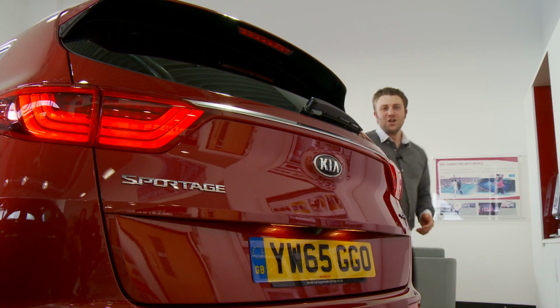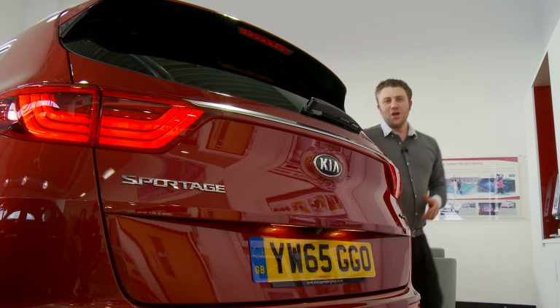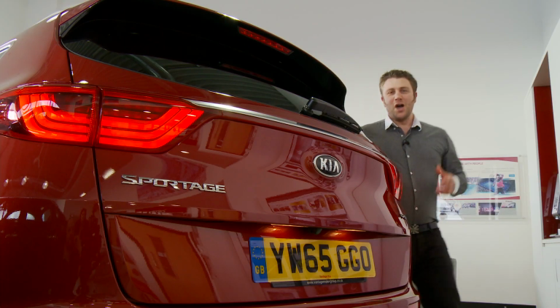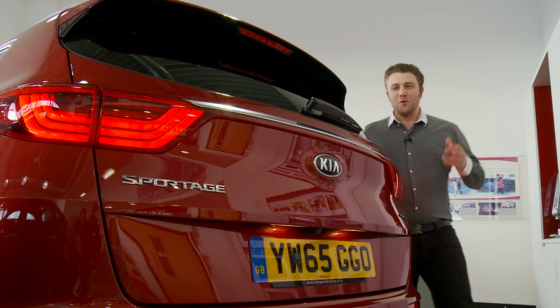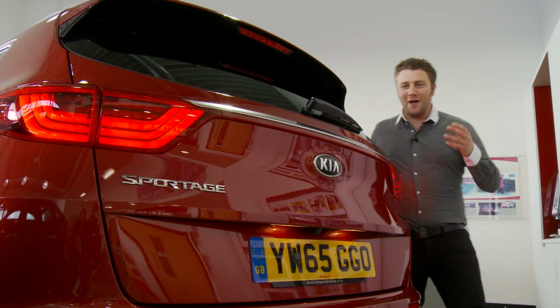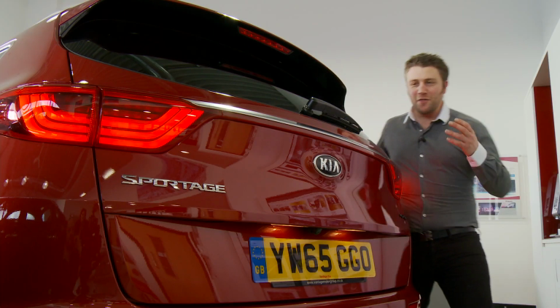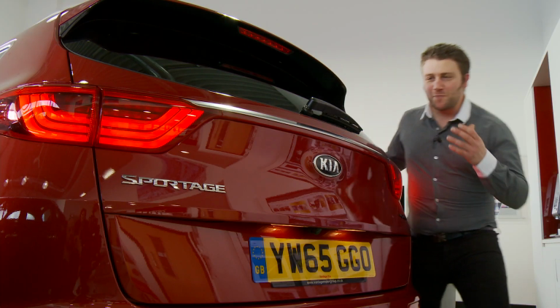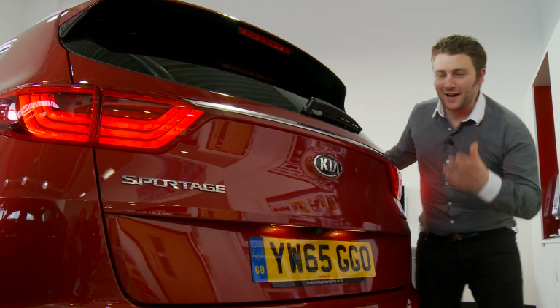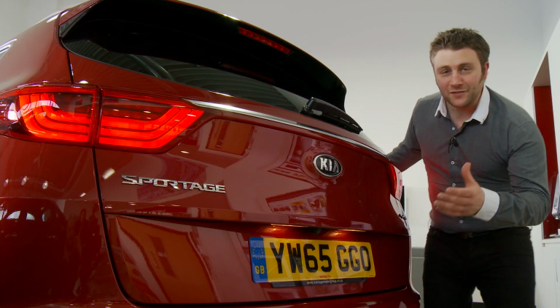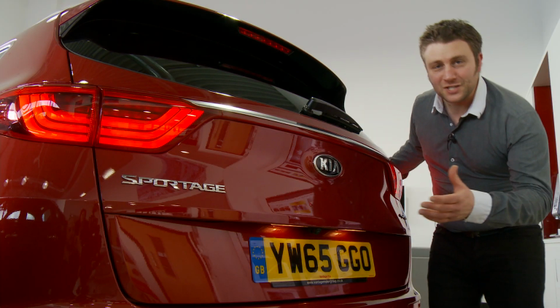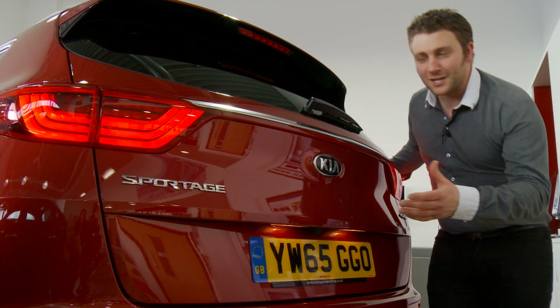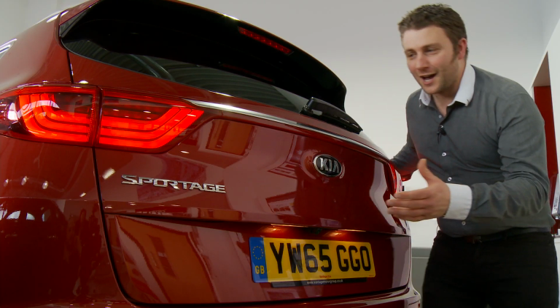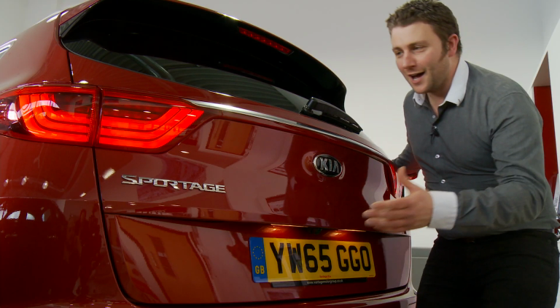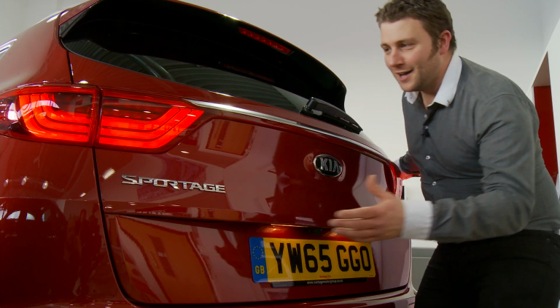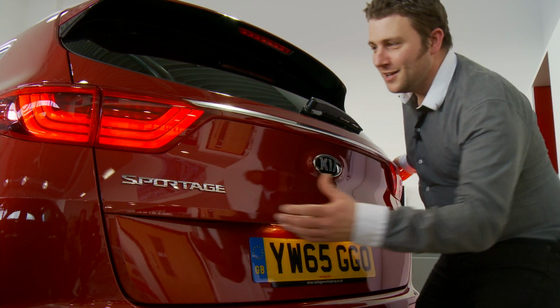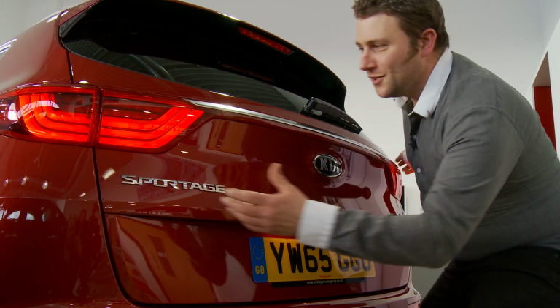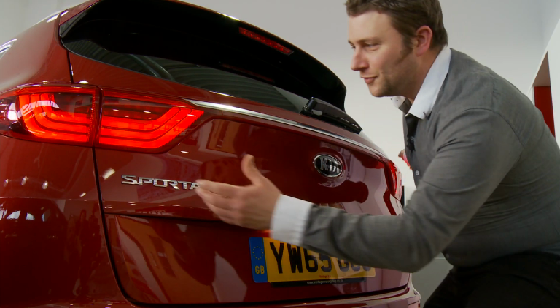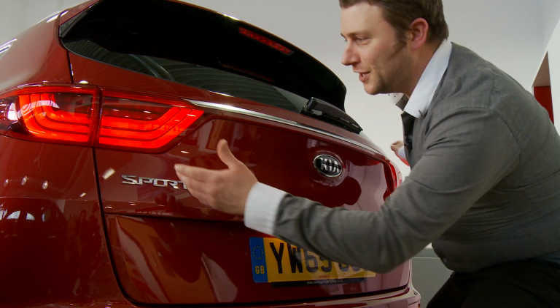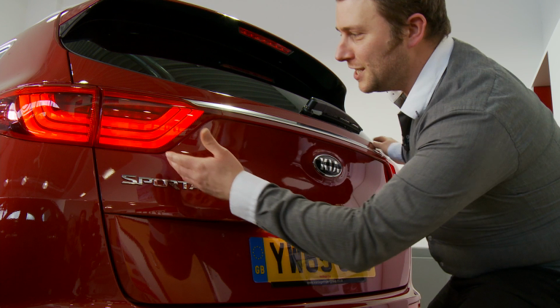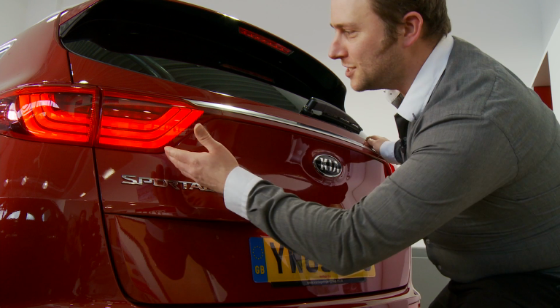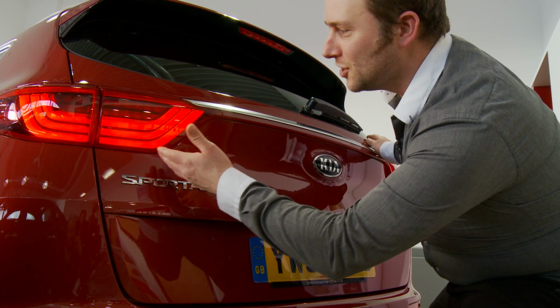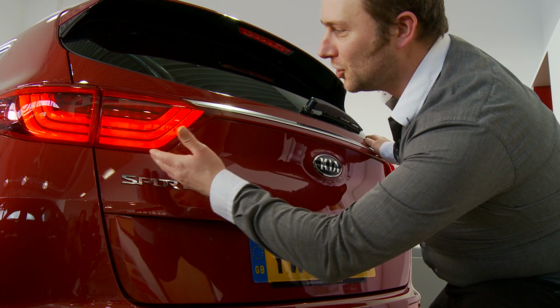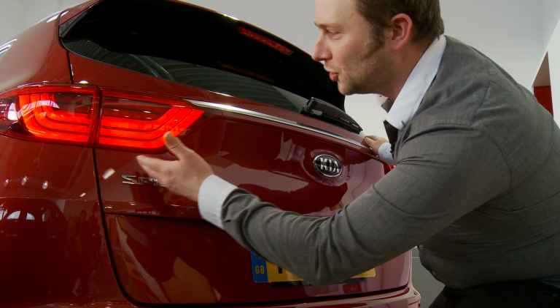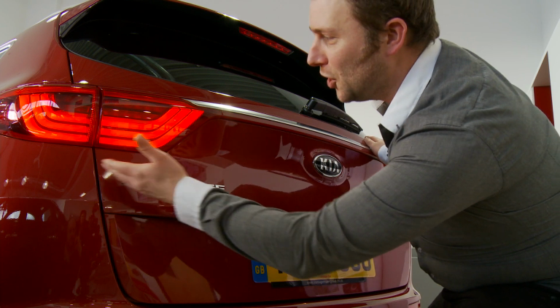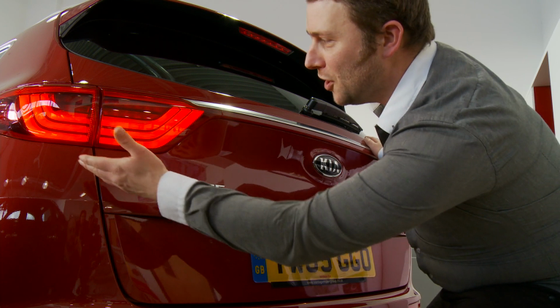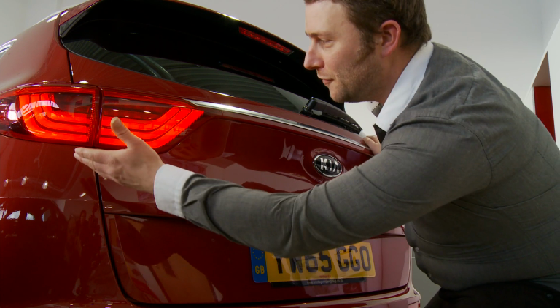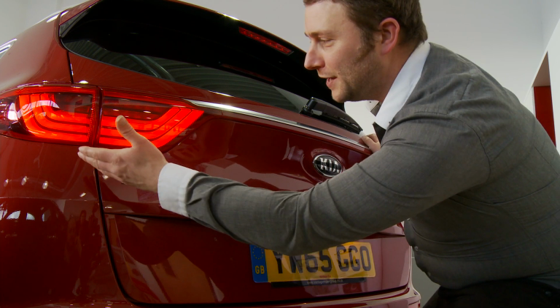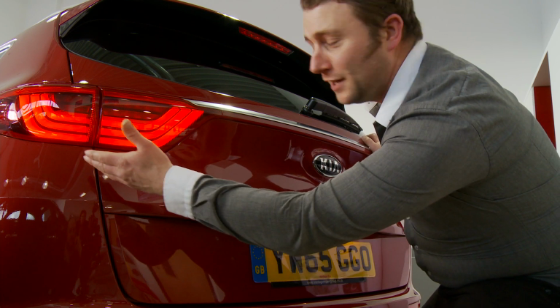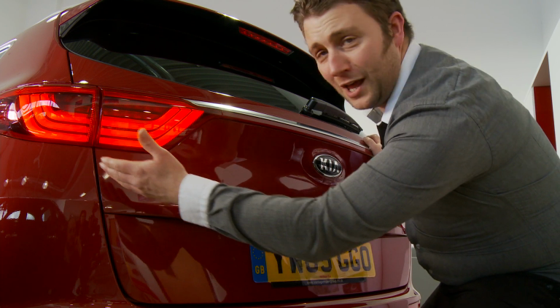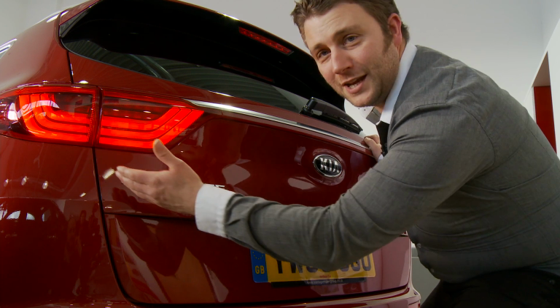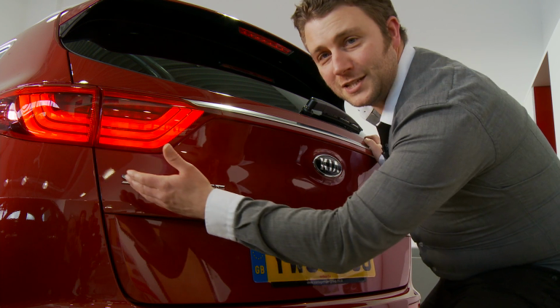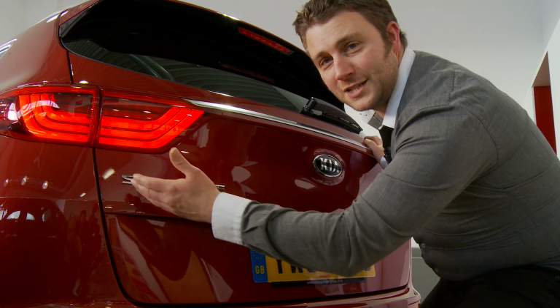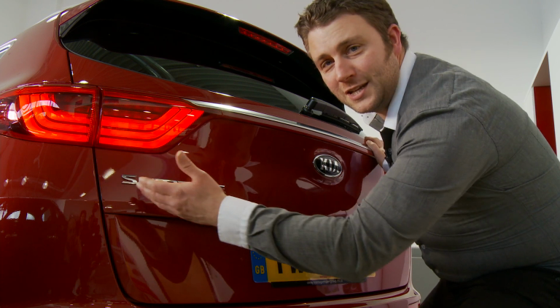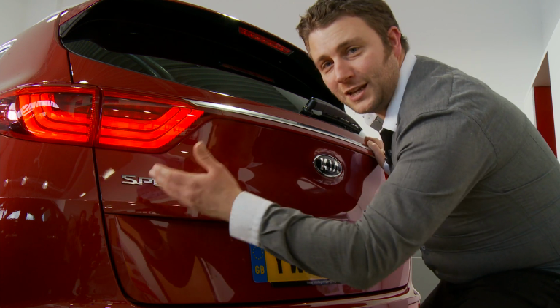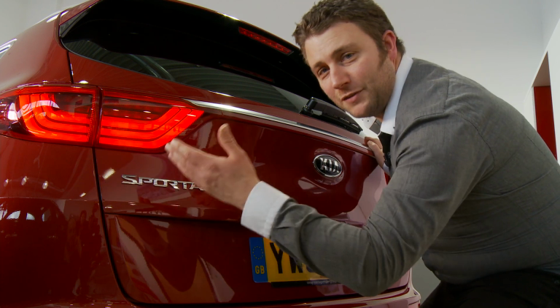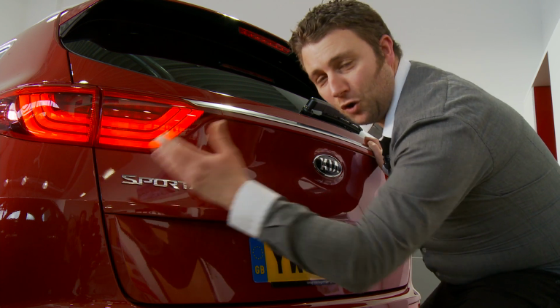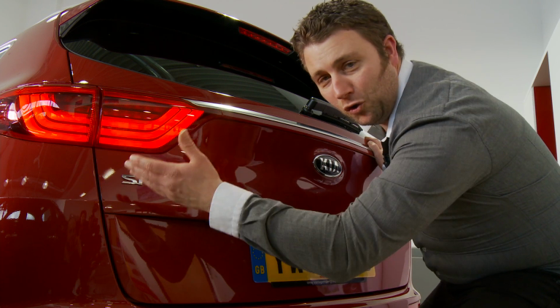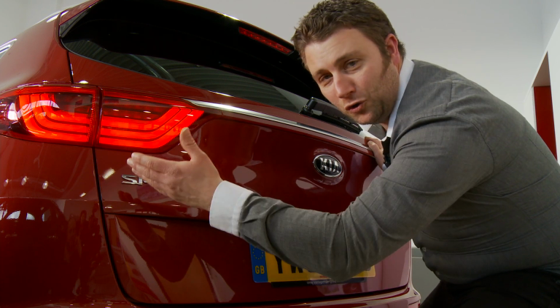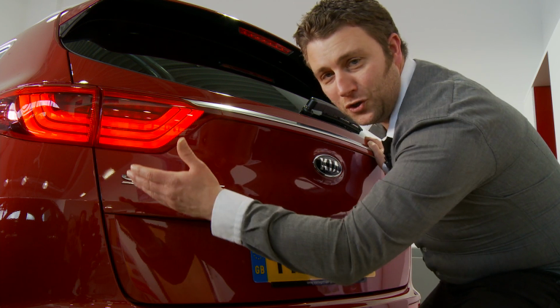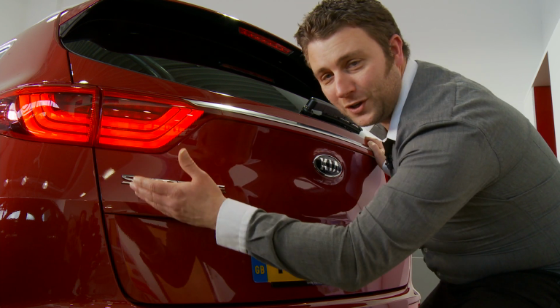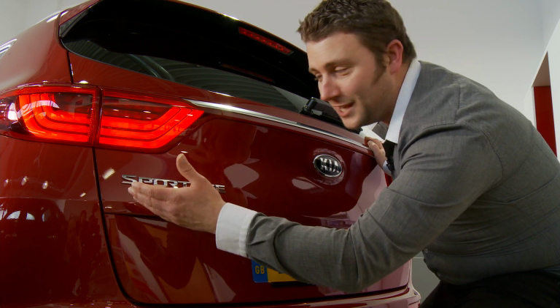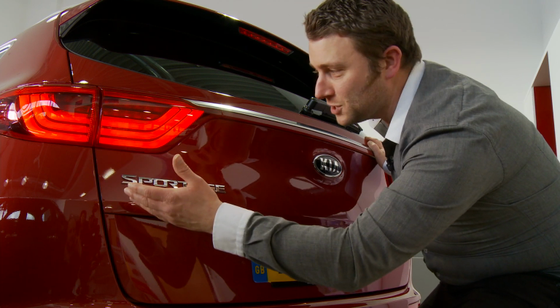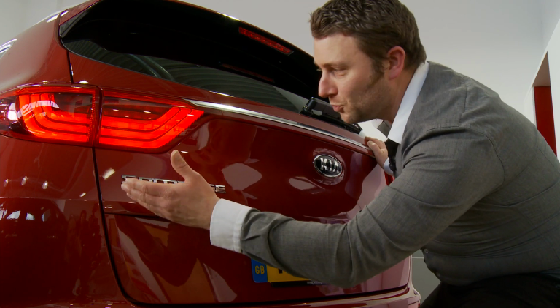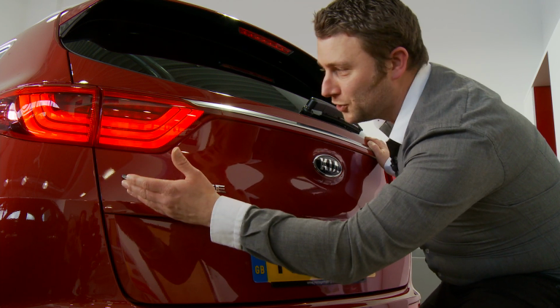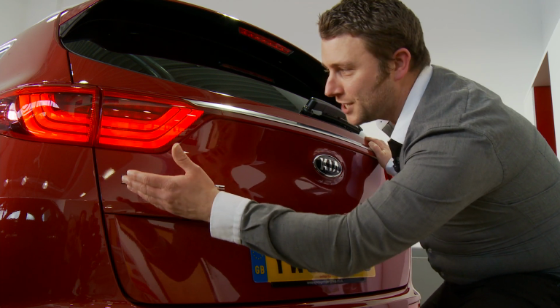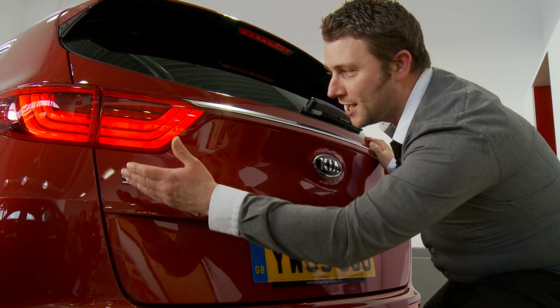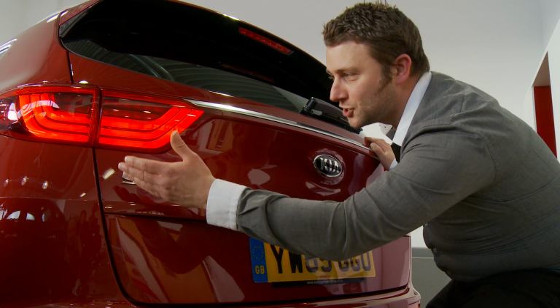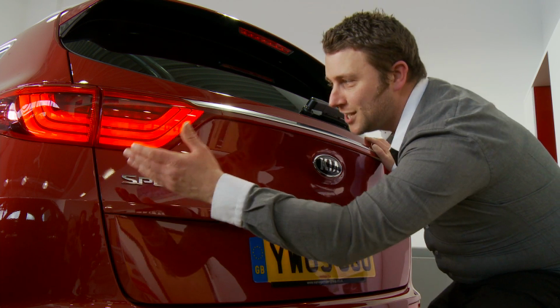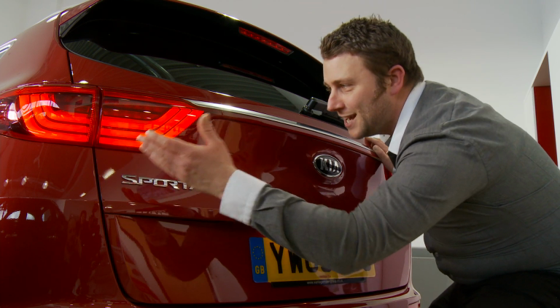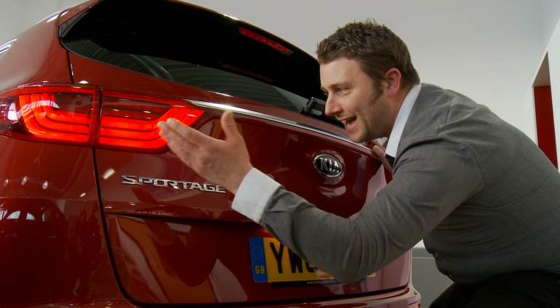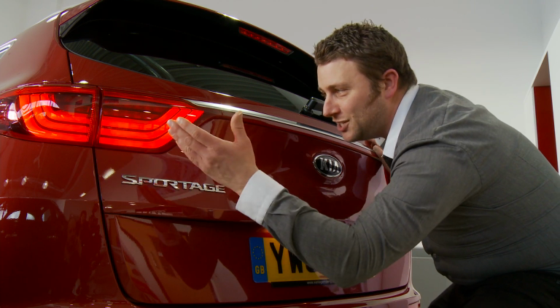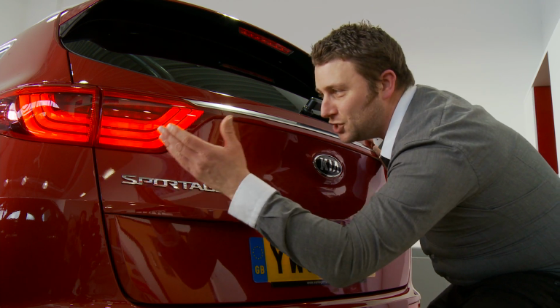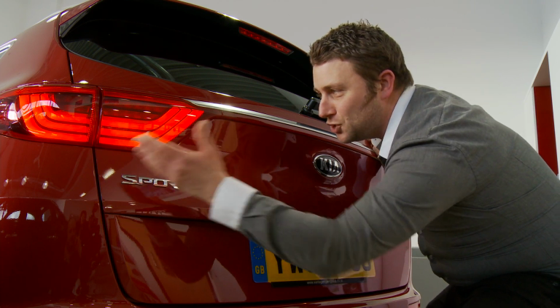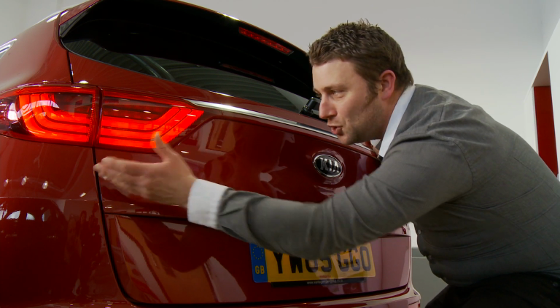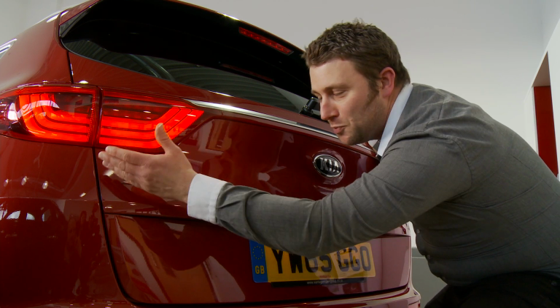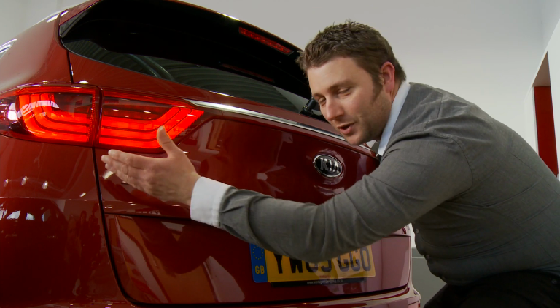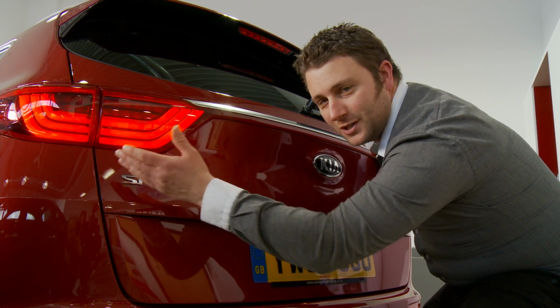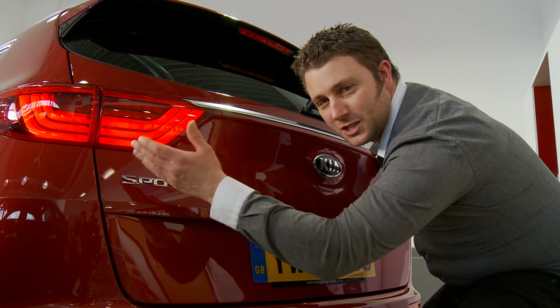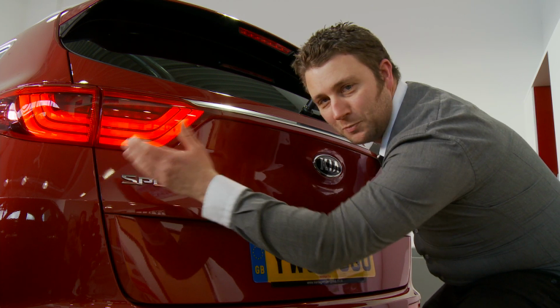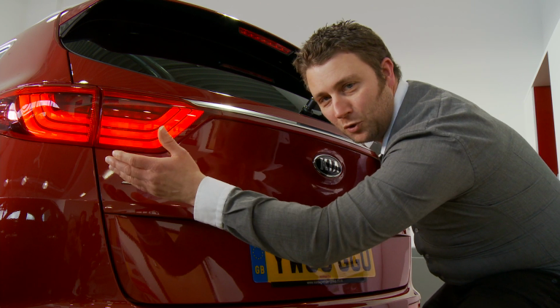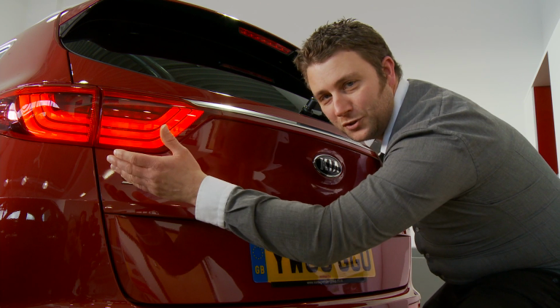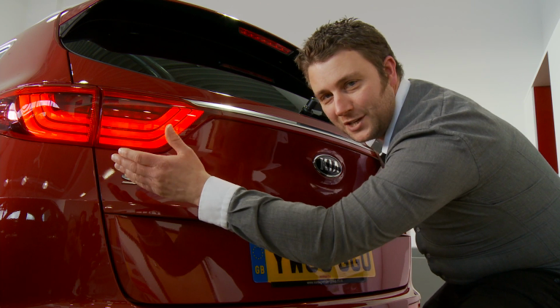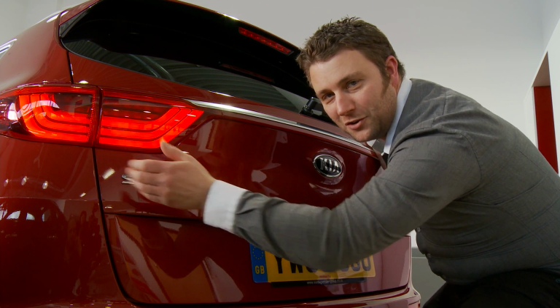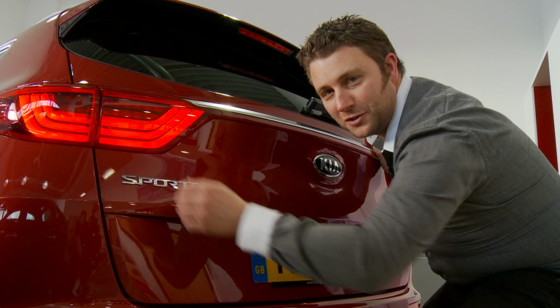Around the back of this car, these curving lights give the all-new Kia Sportage a super sporty look.